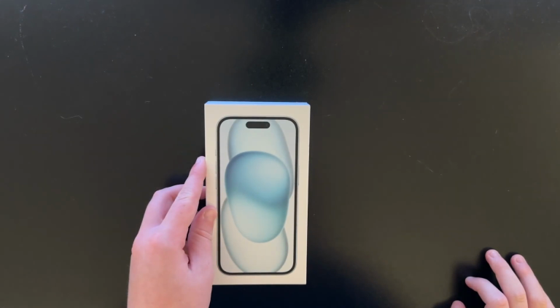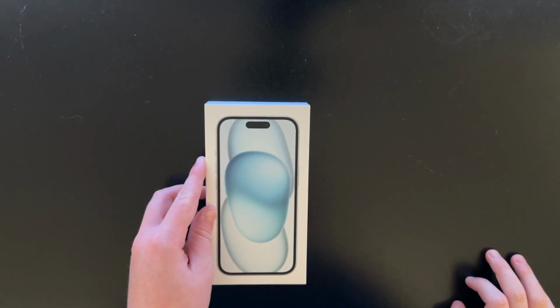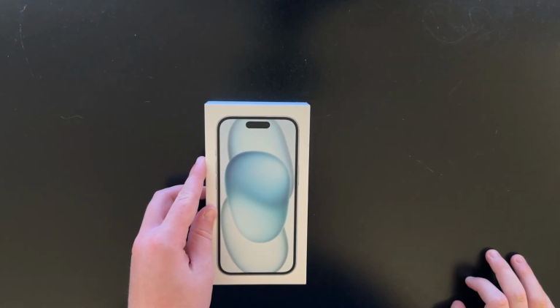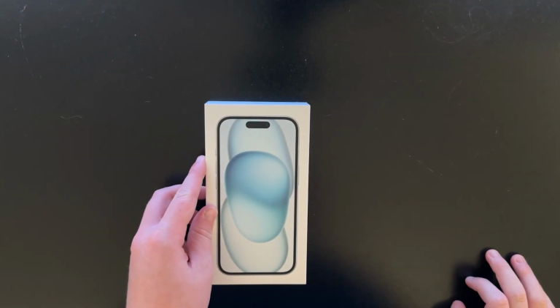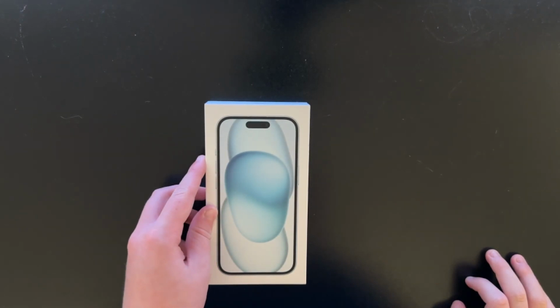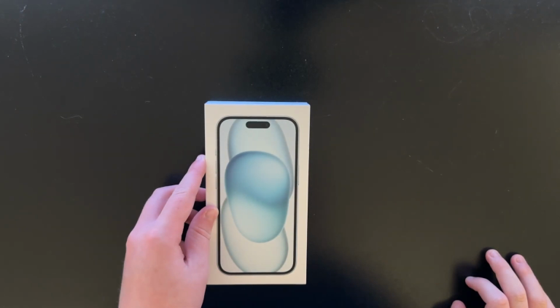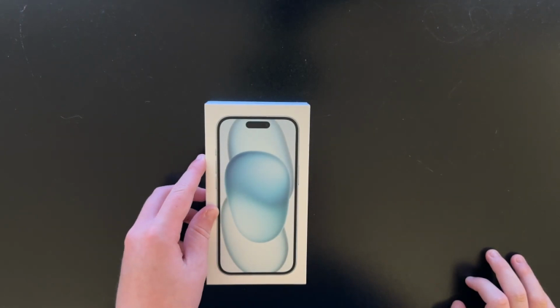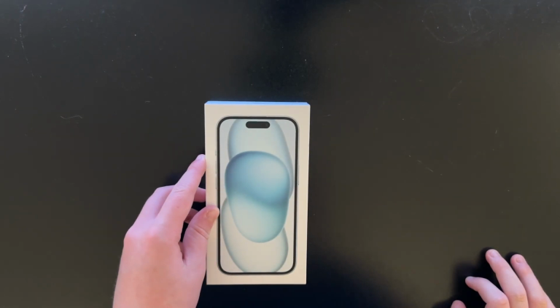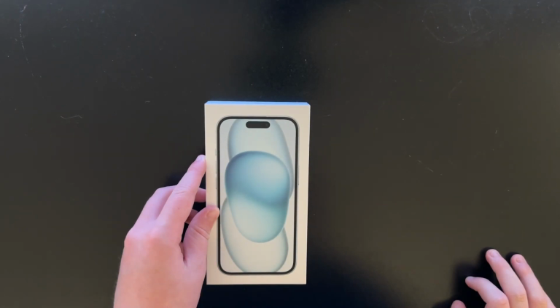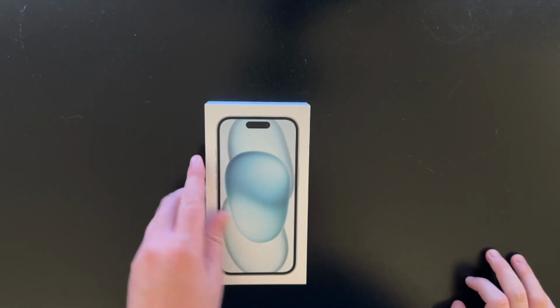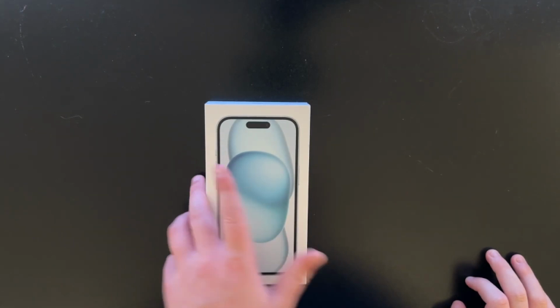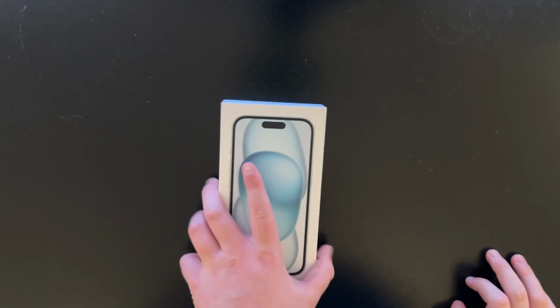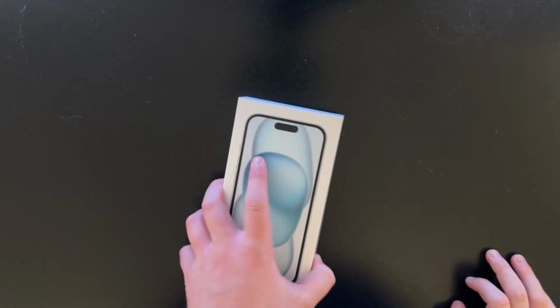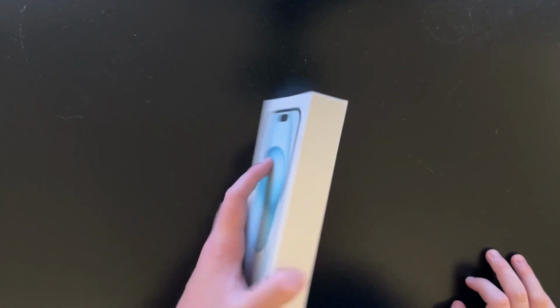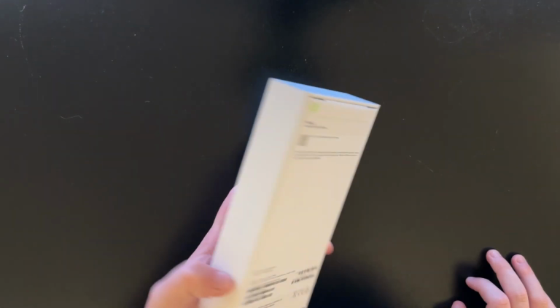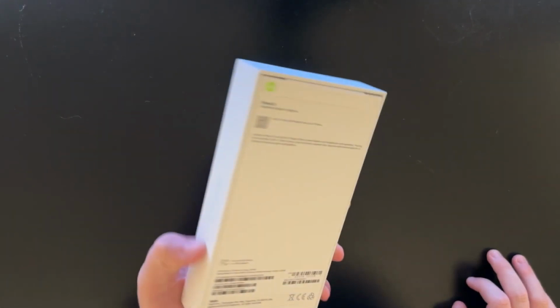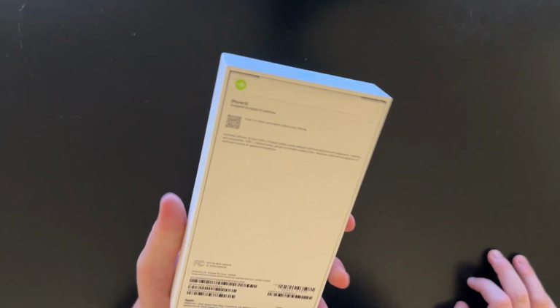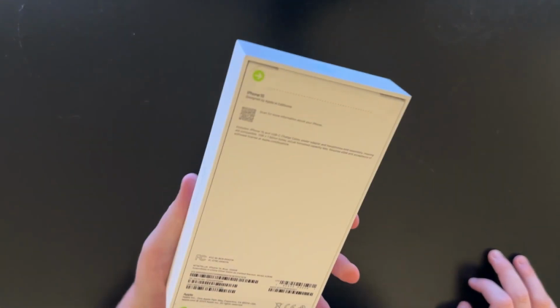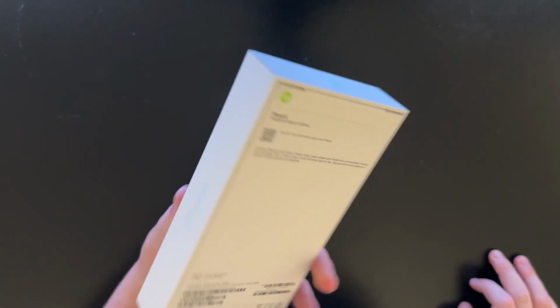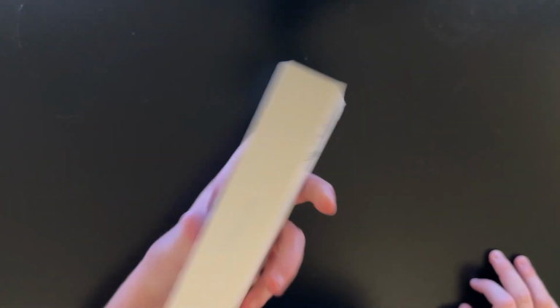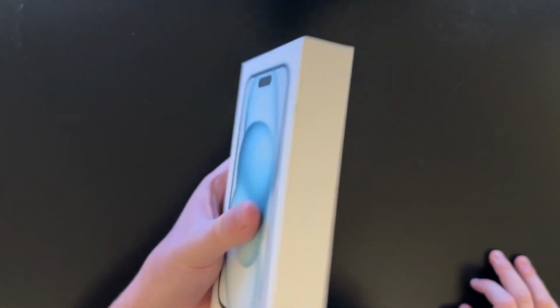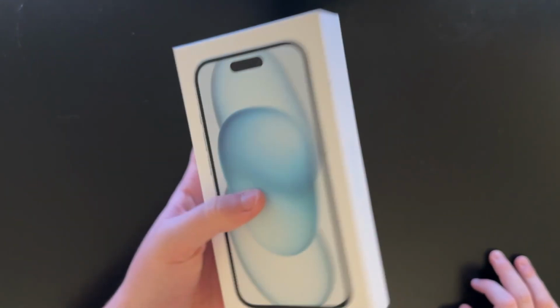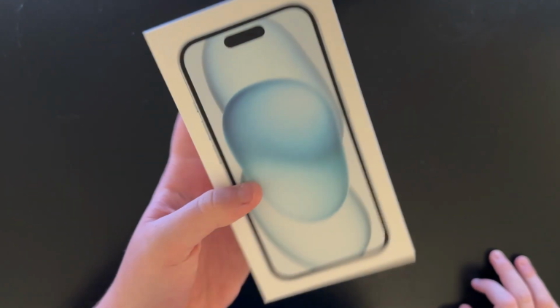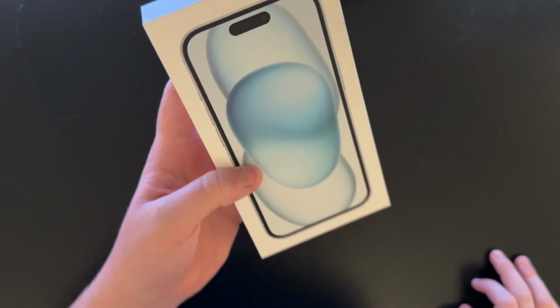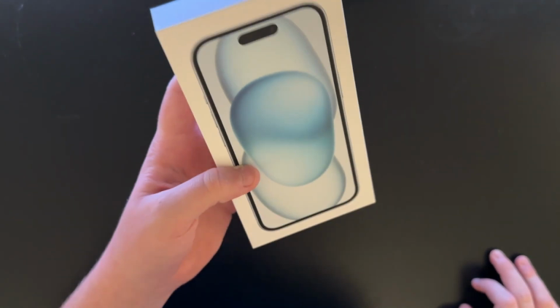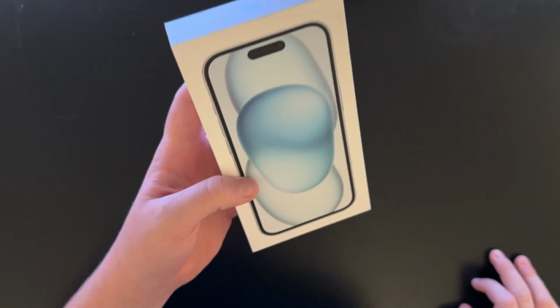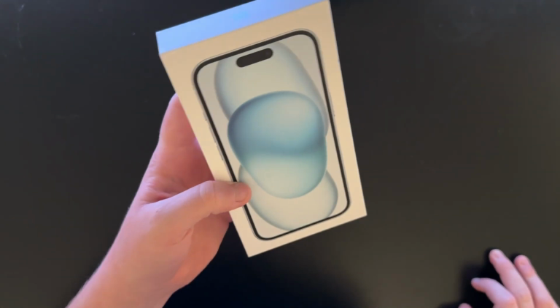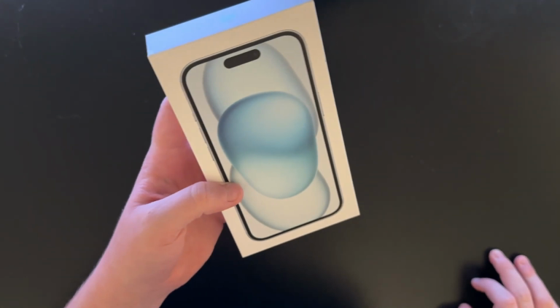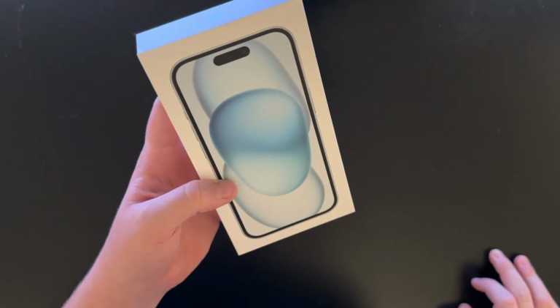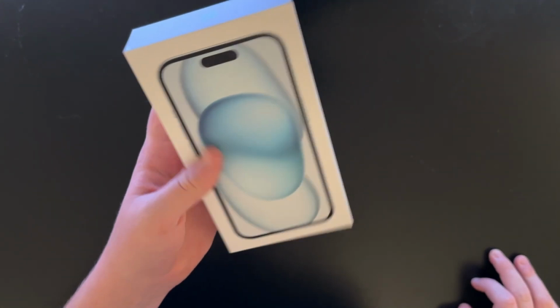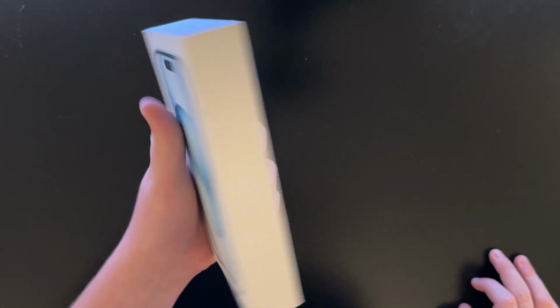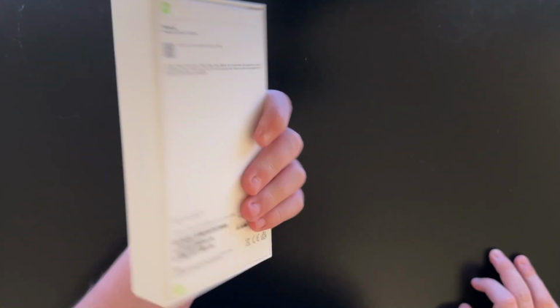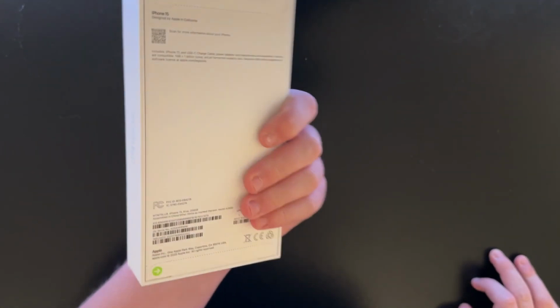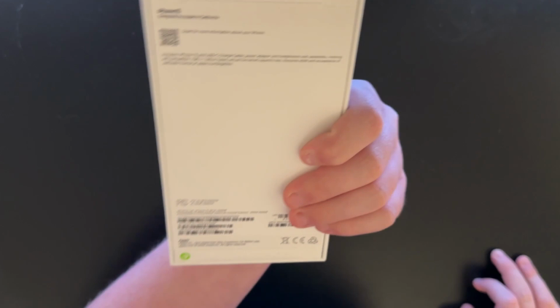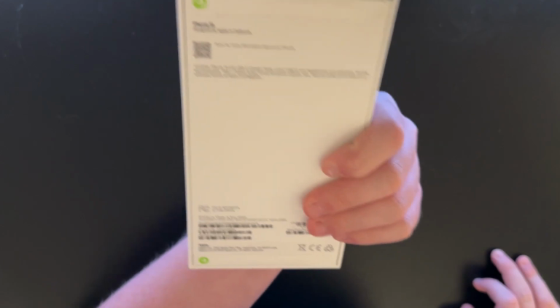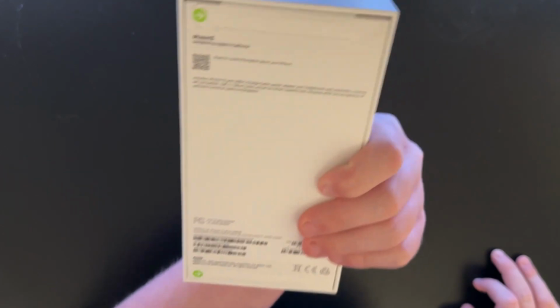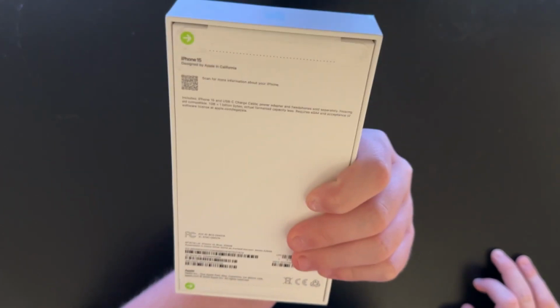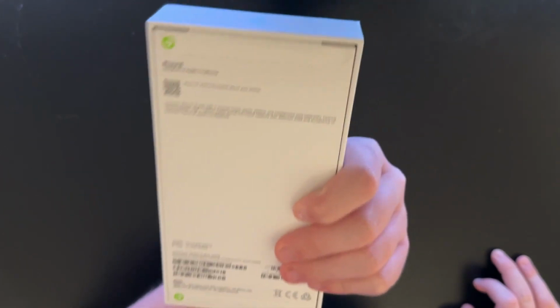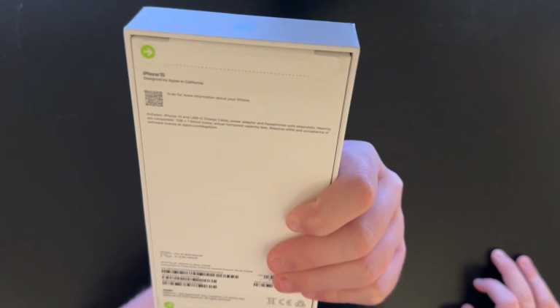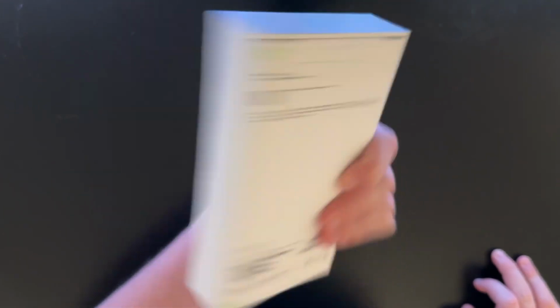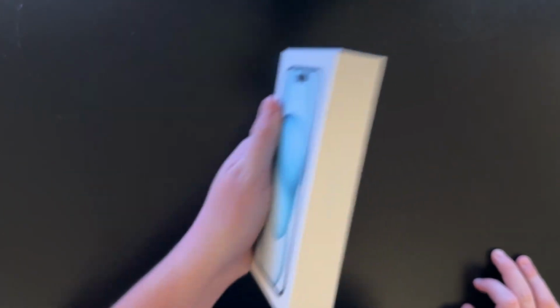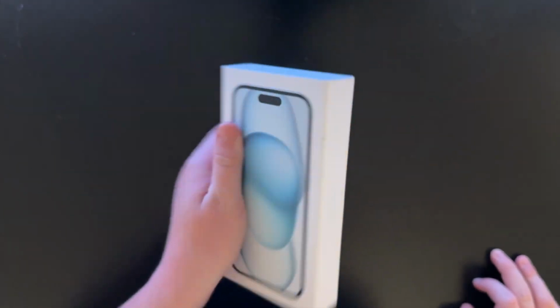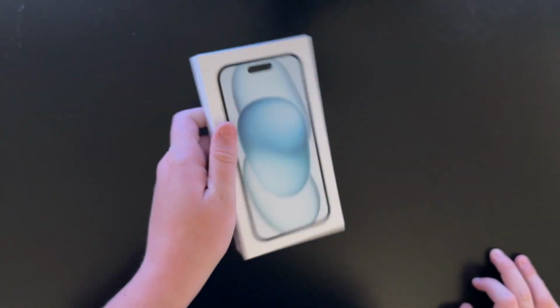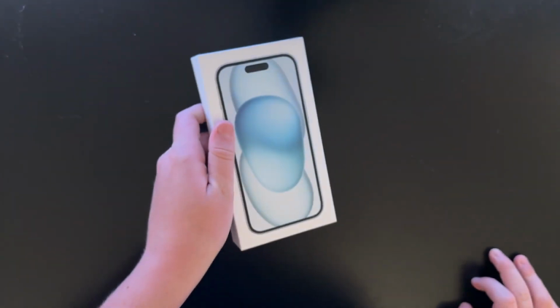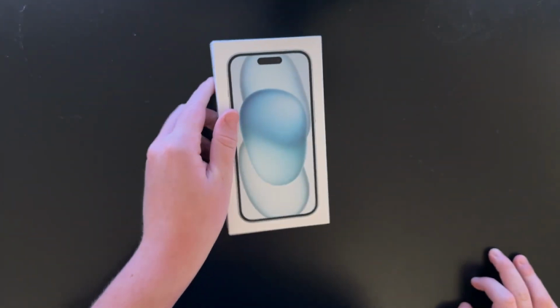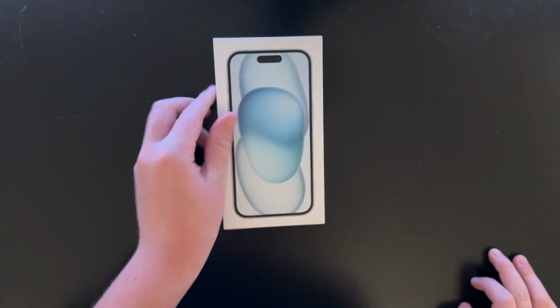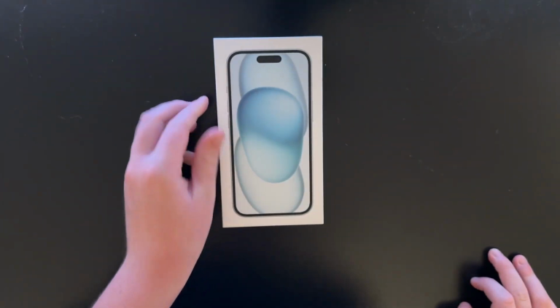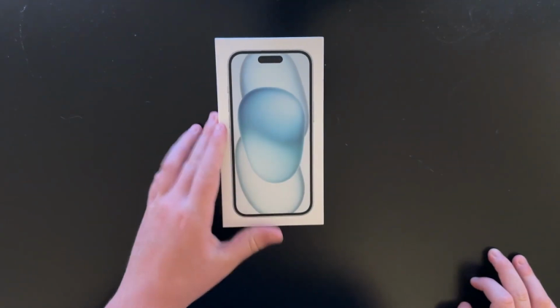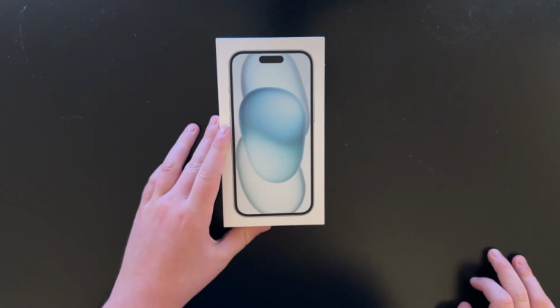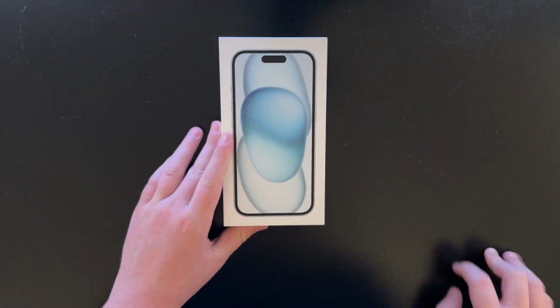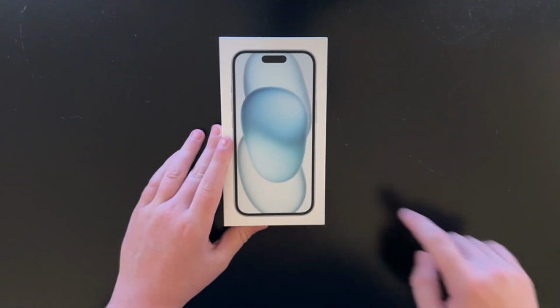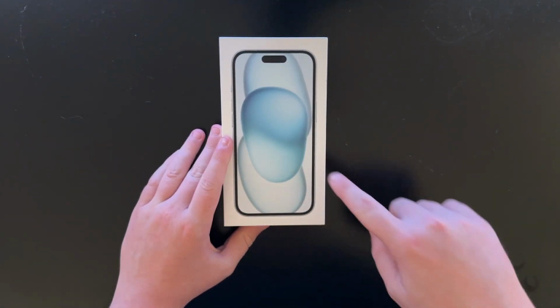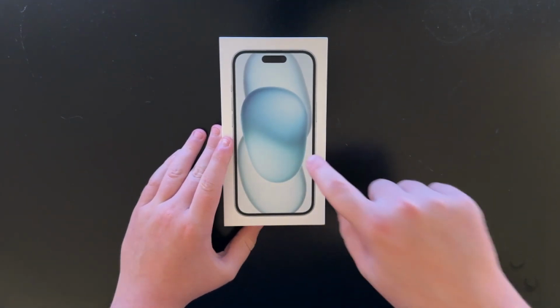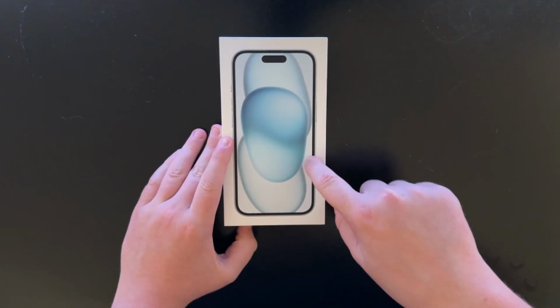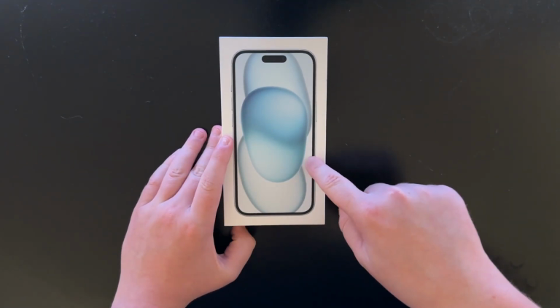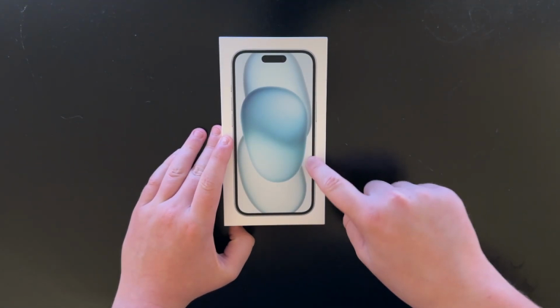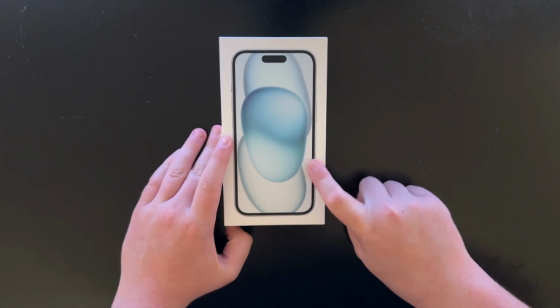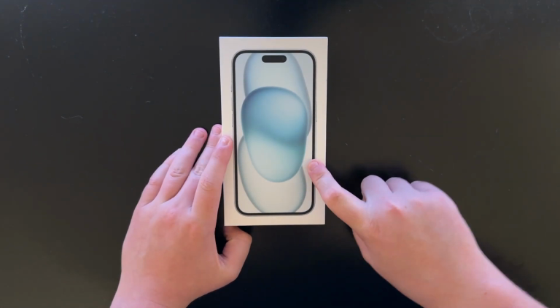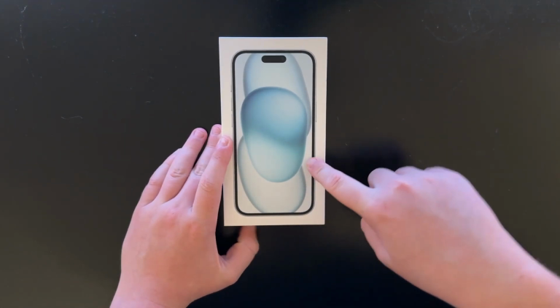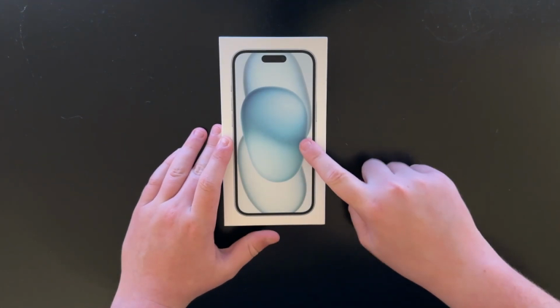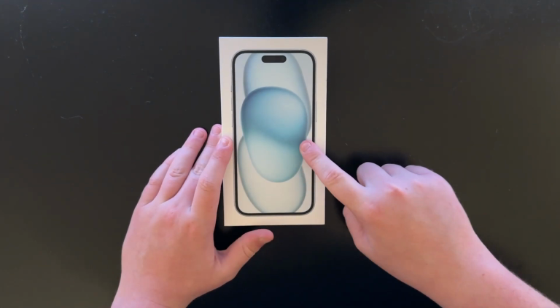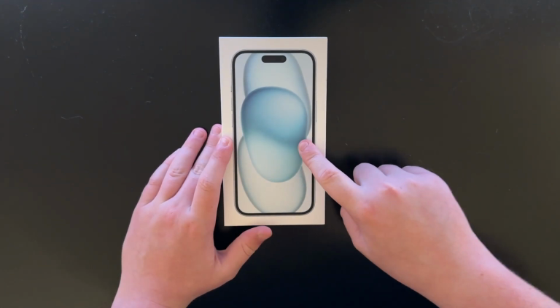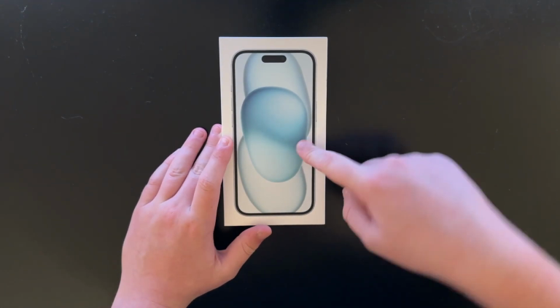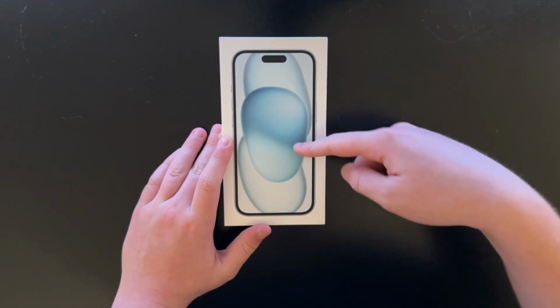New phone time. This is an iPhone 15 blue 256 gigabyte. However, this is not for me — this is for my mom.